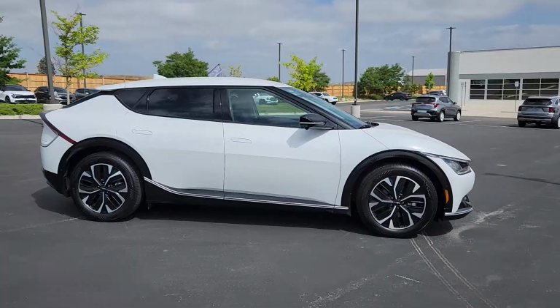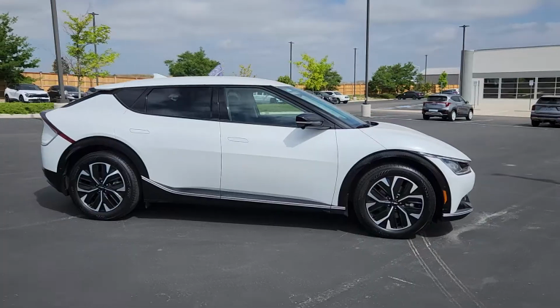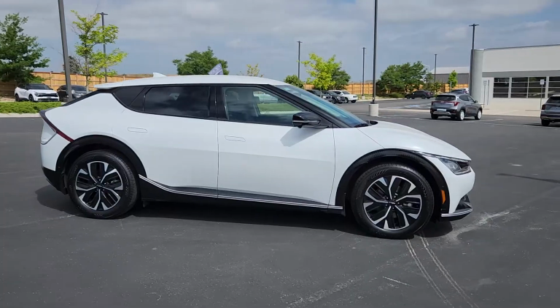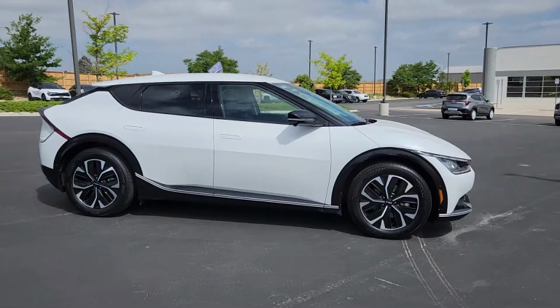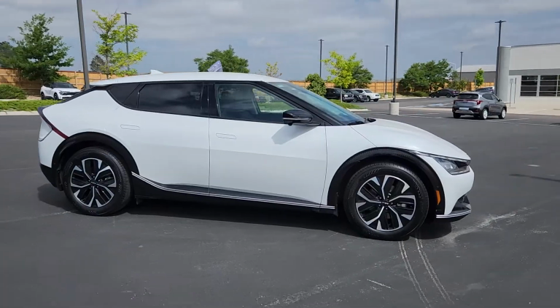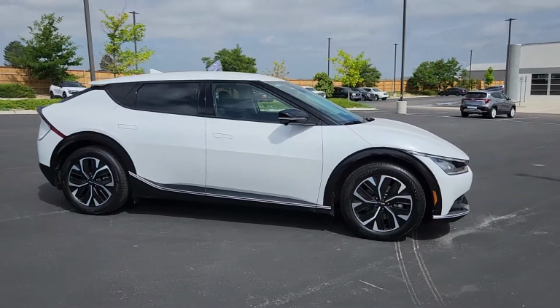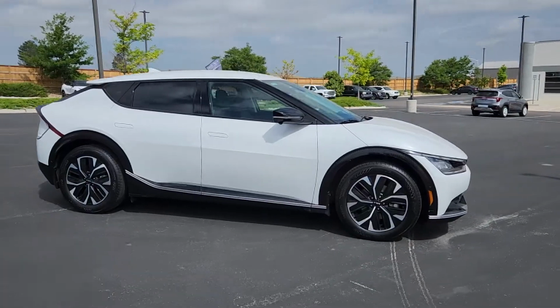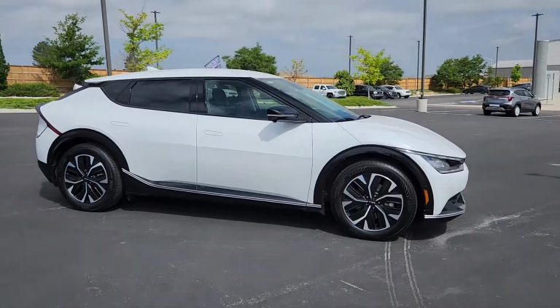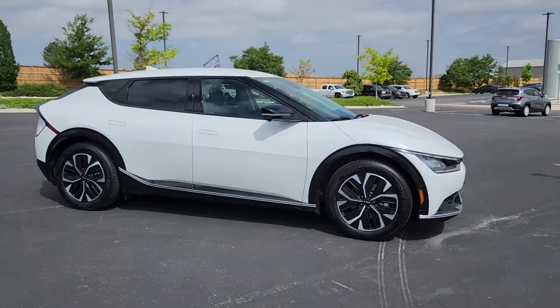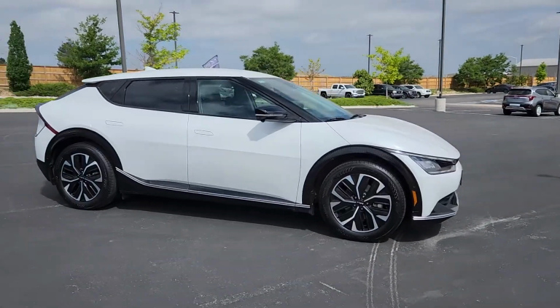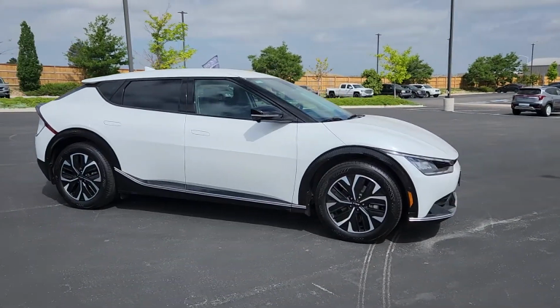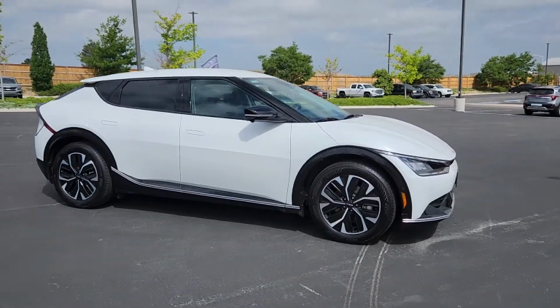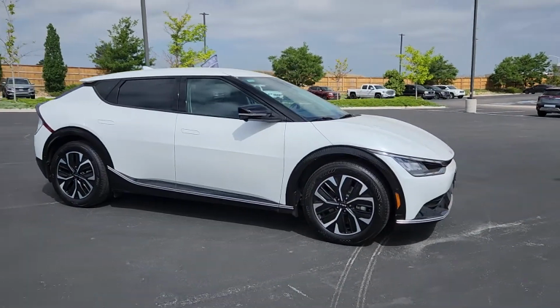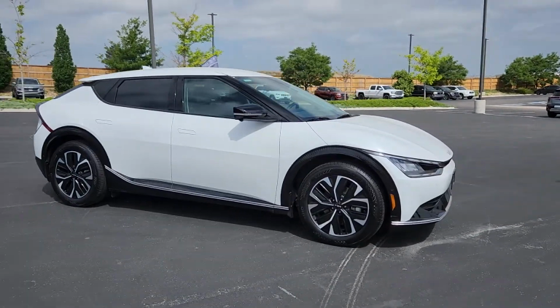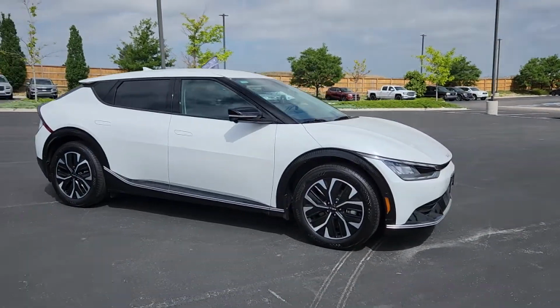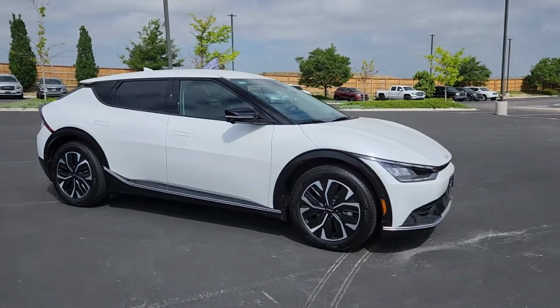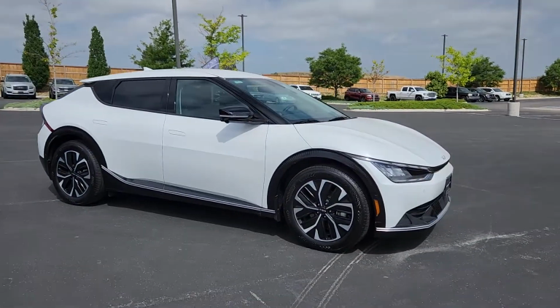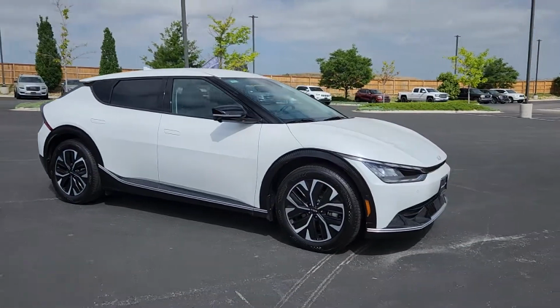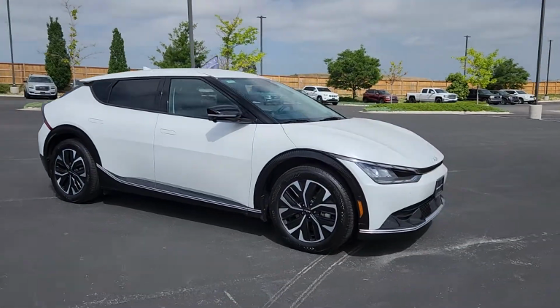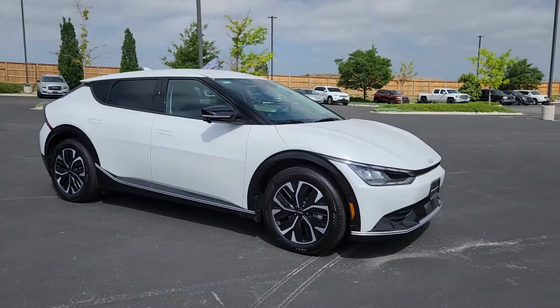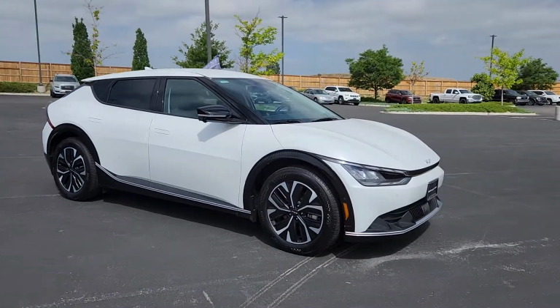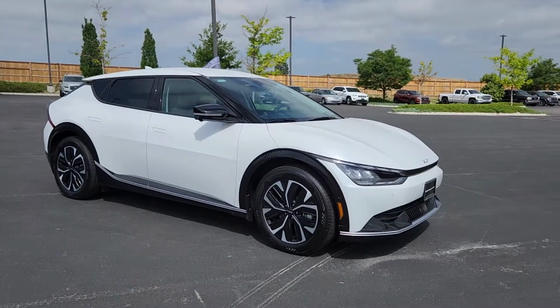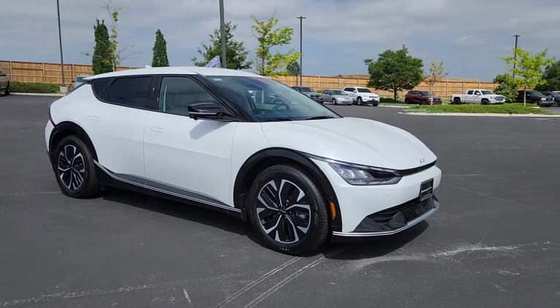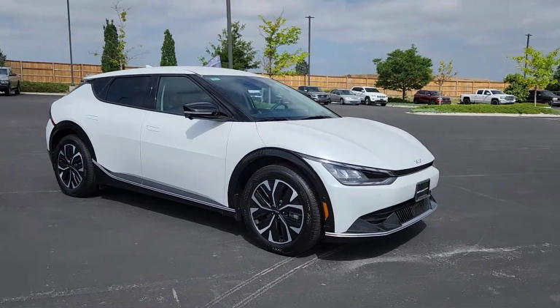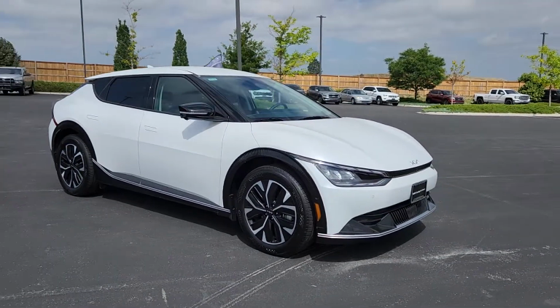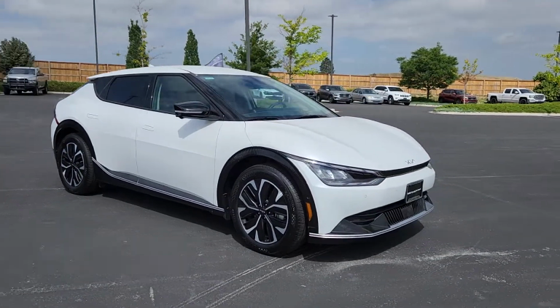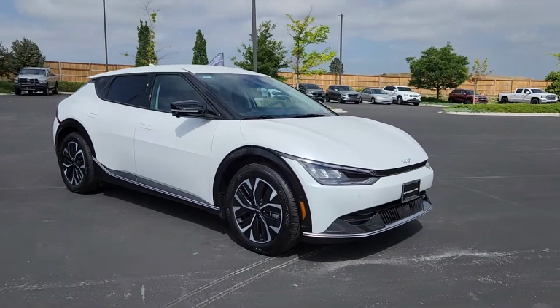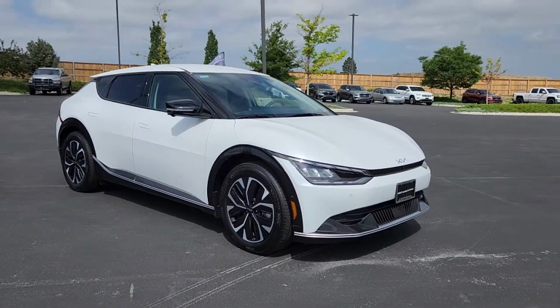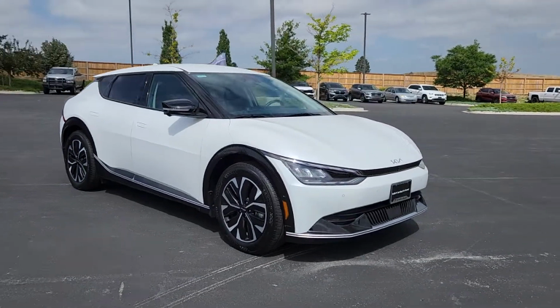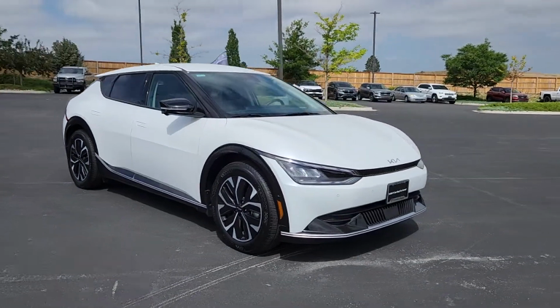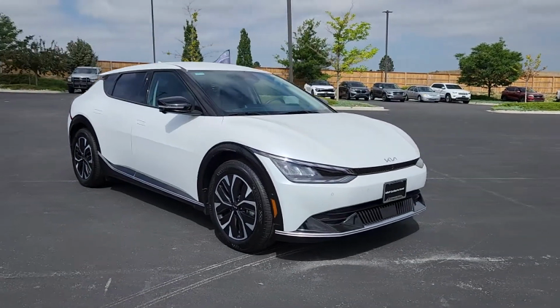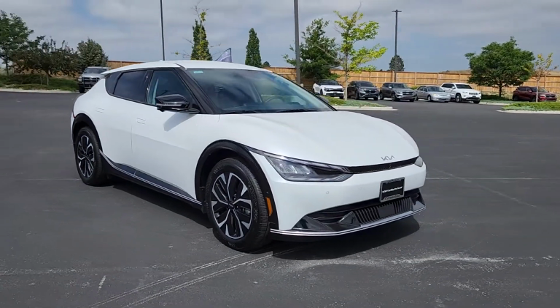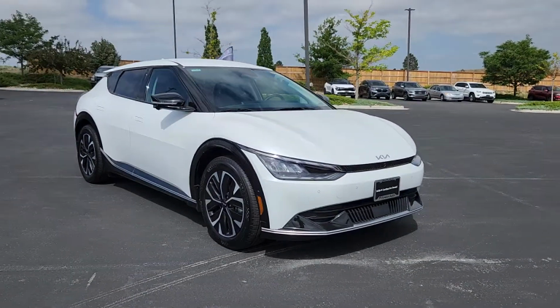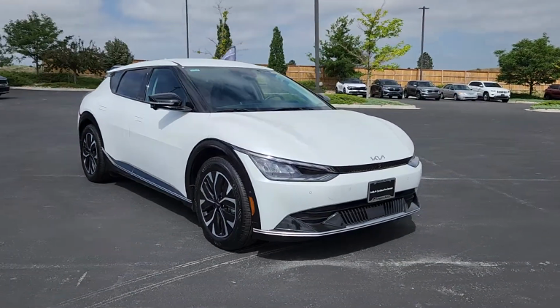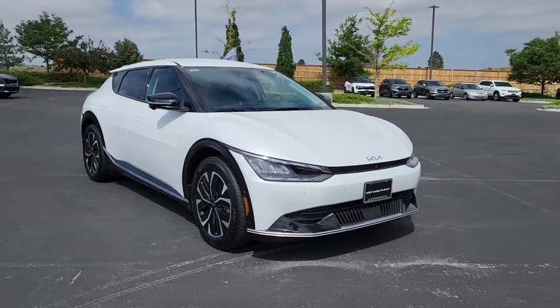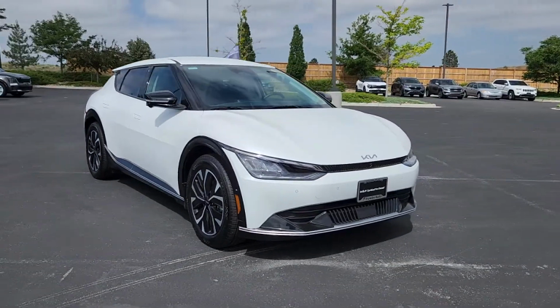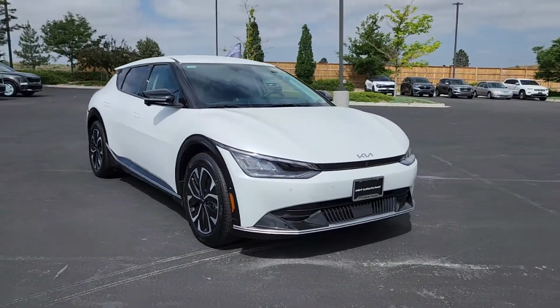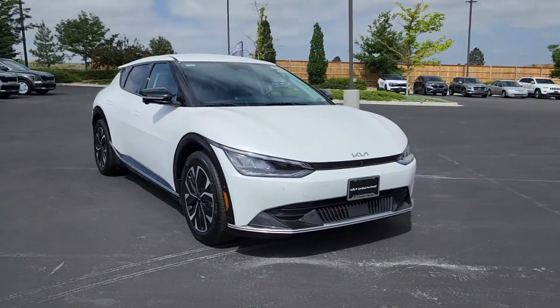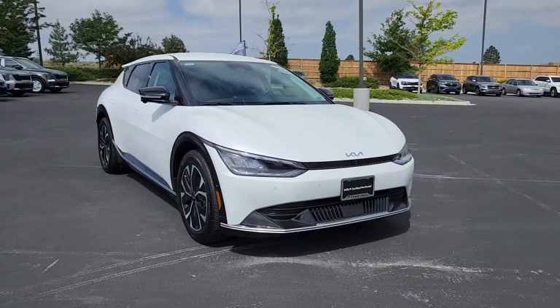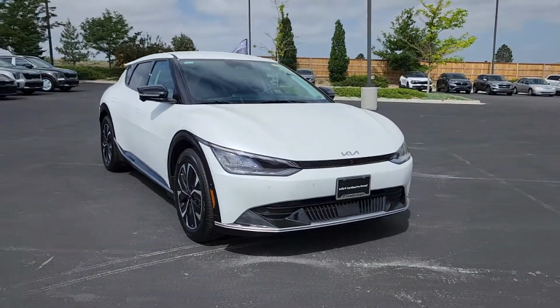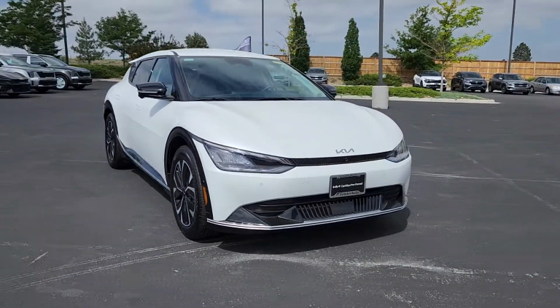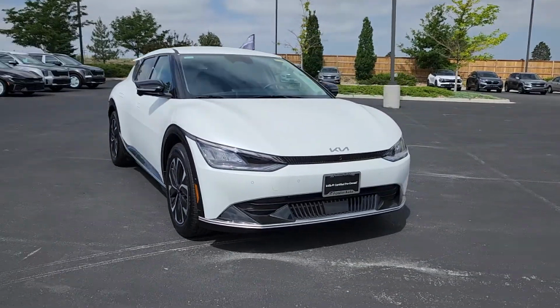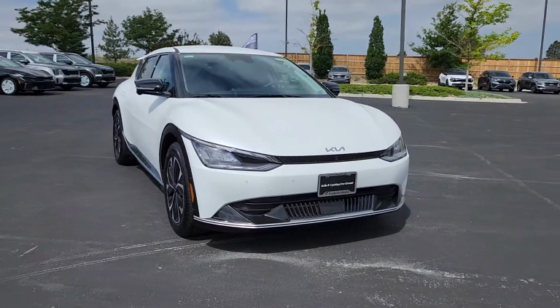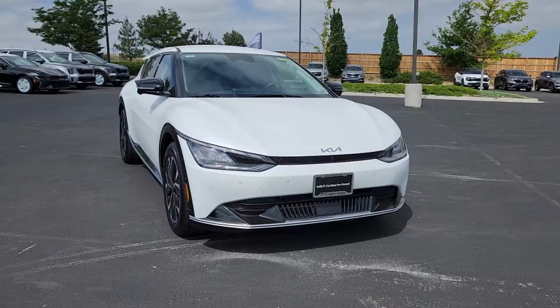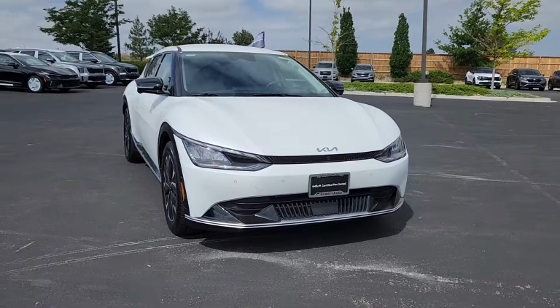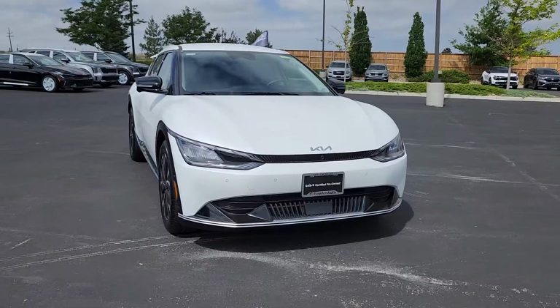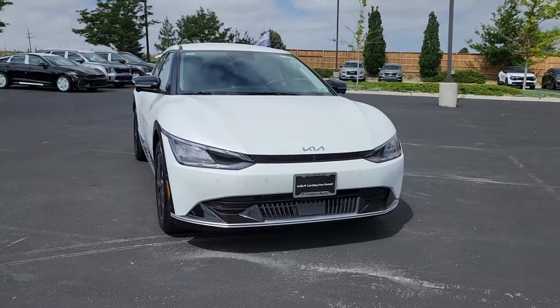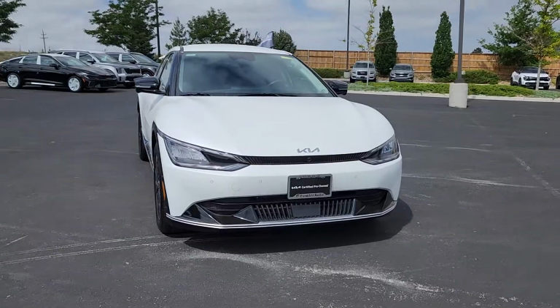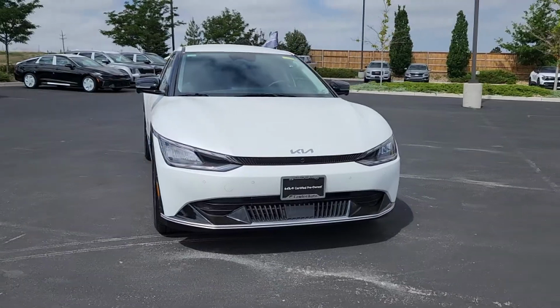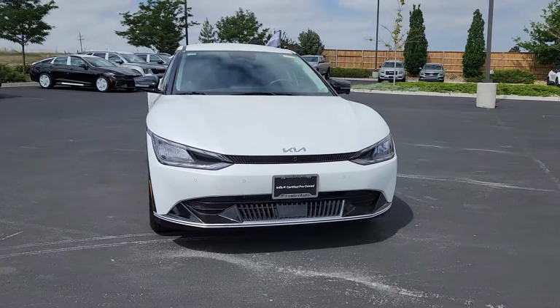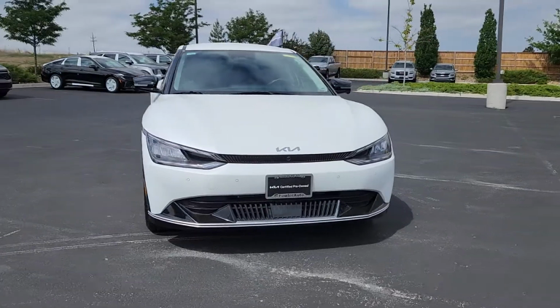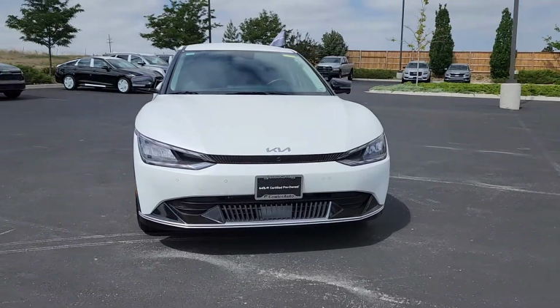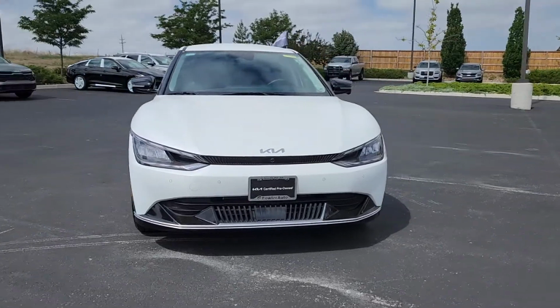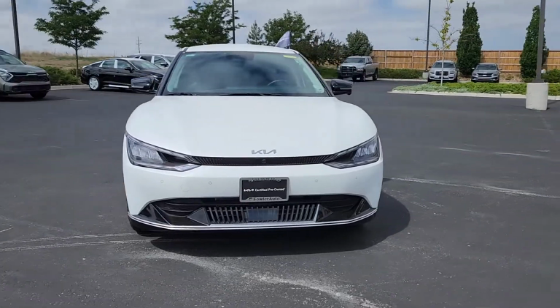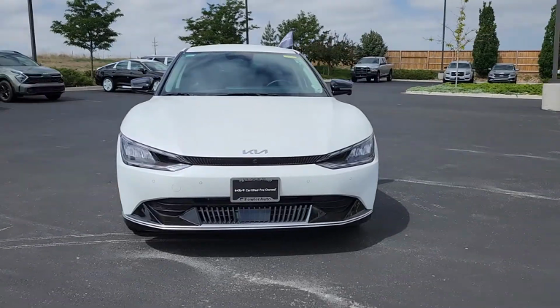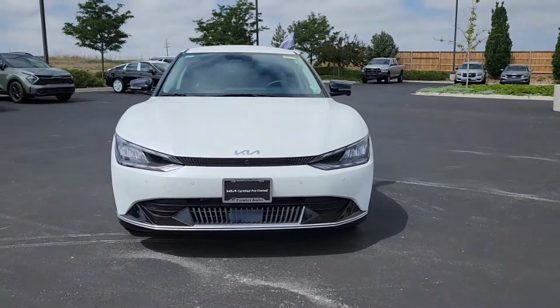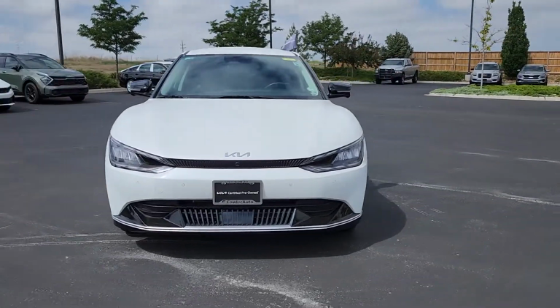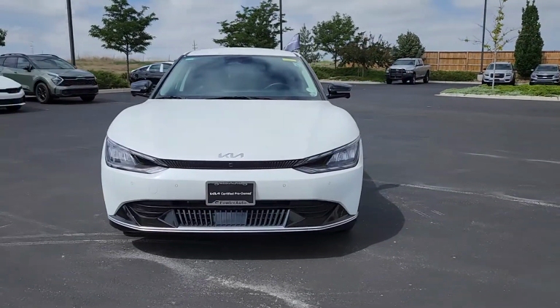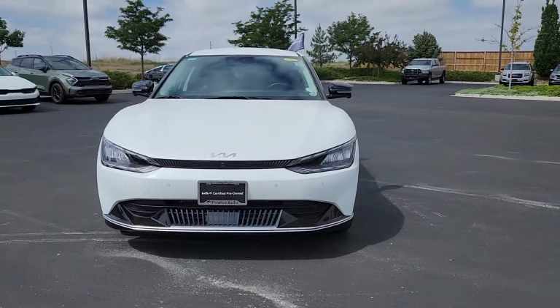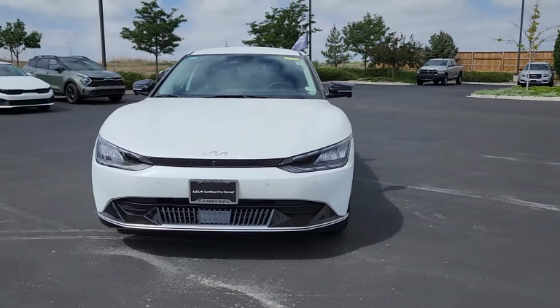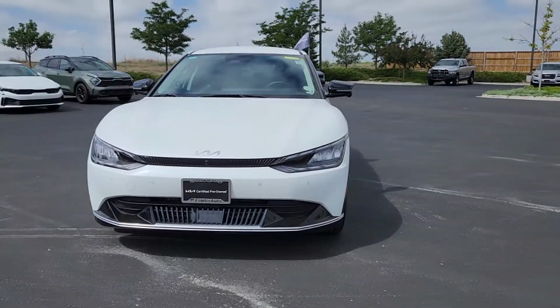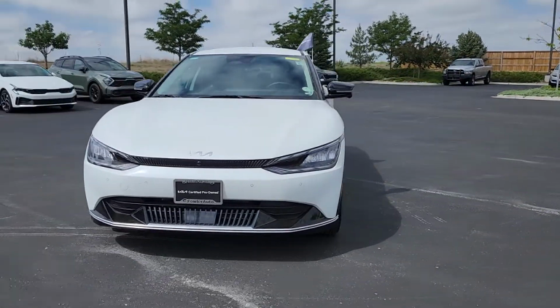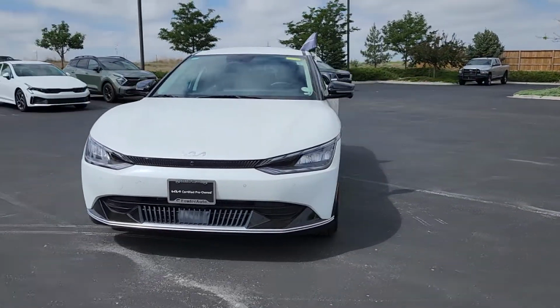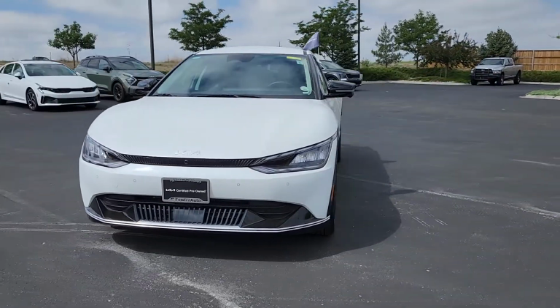Spacious, connected, and well-equipped for today's active lifestyle, this athletic, family-friendly EV is ready to take you places.